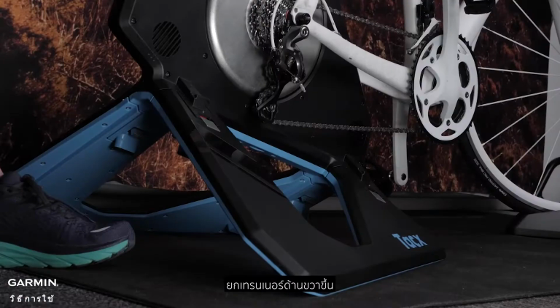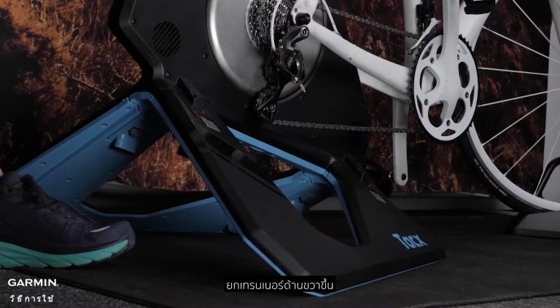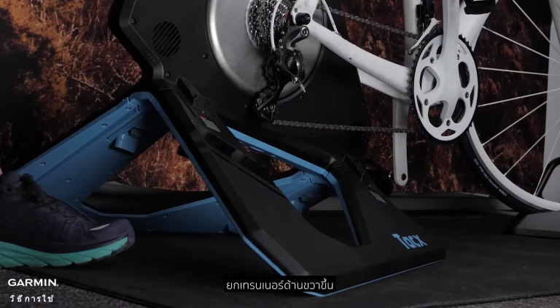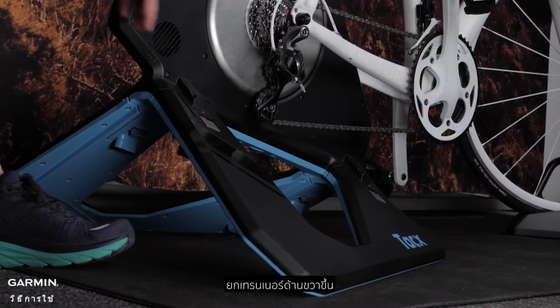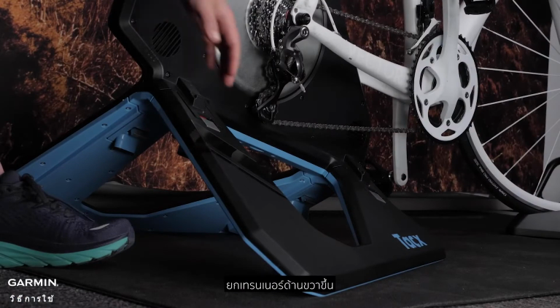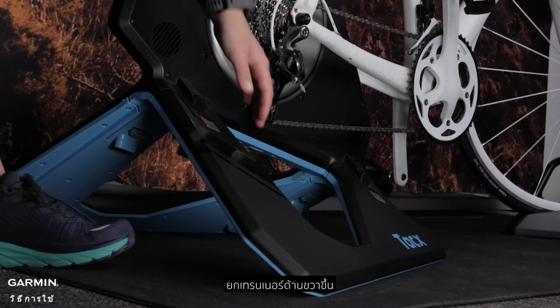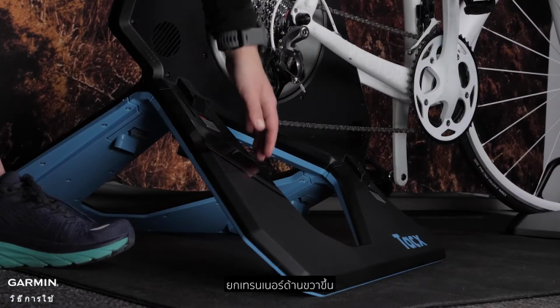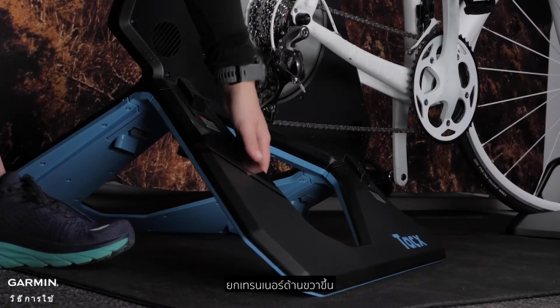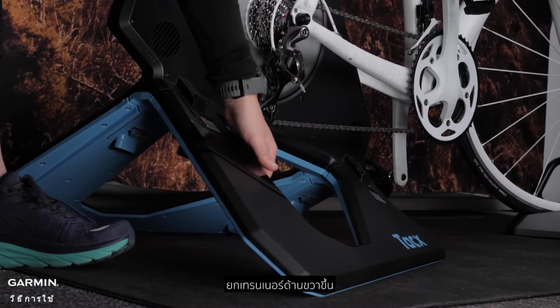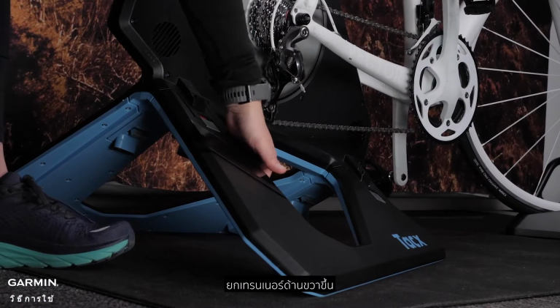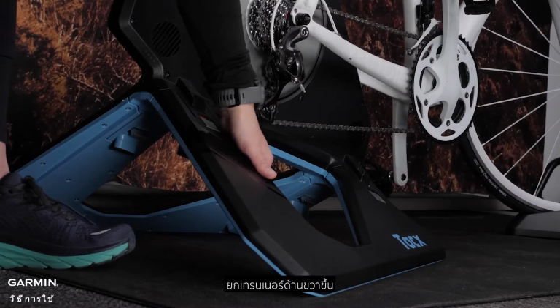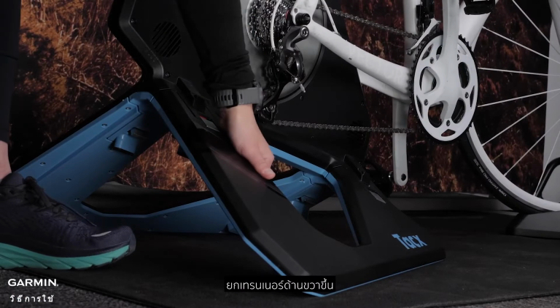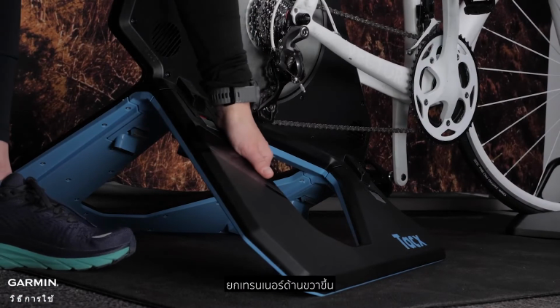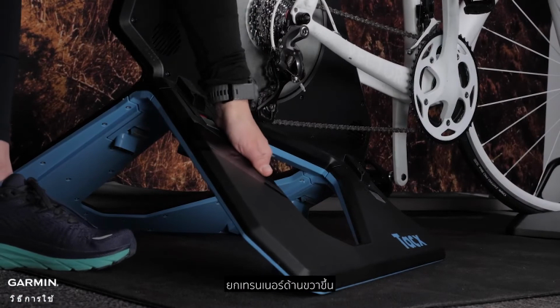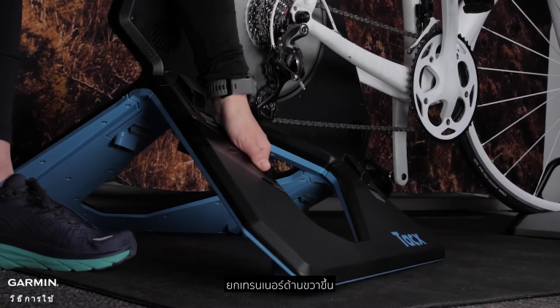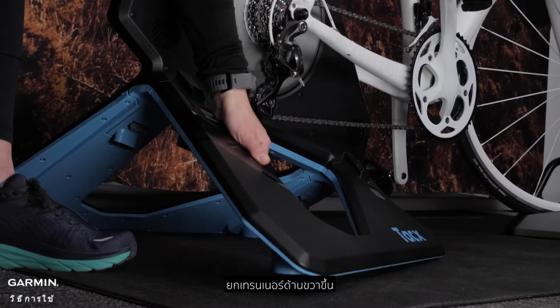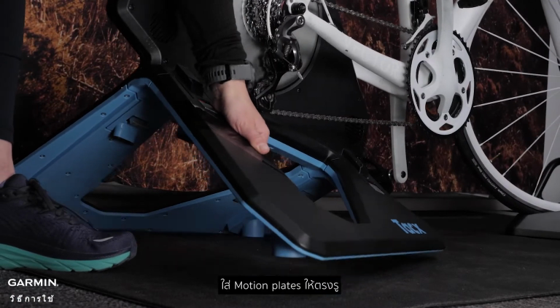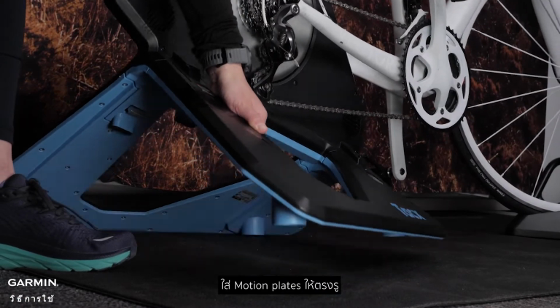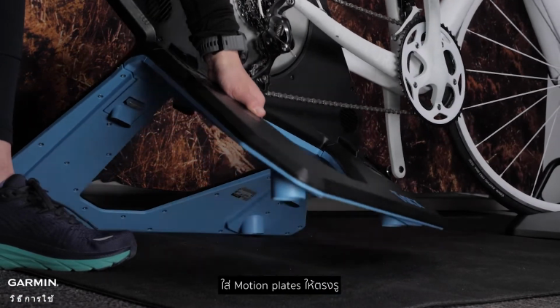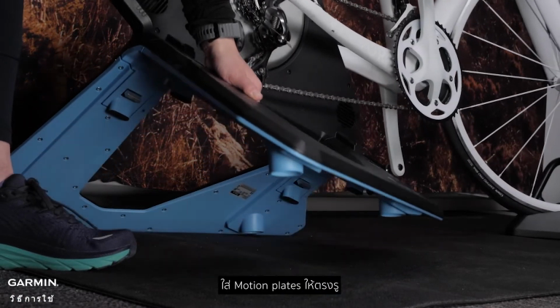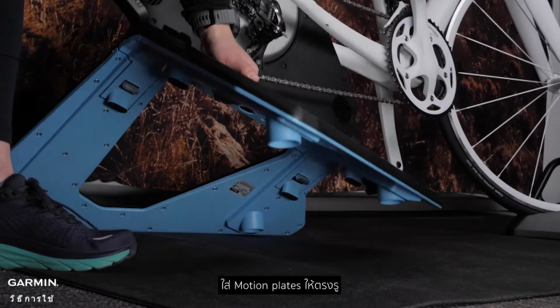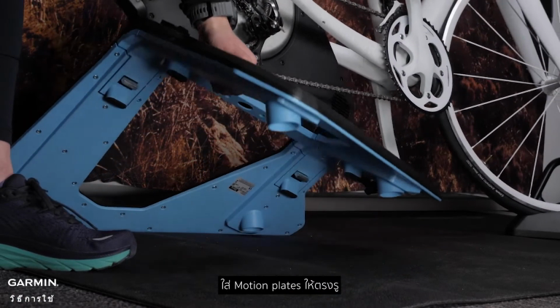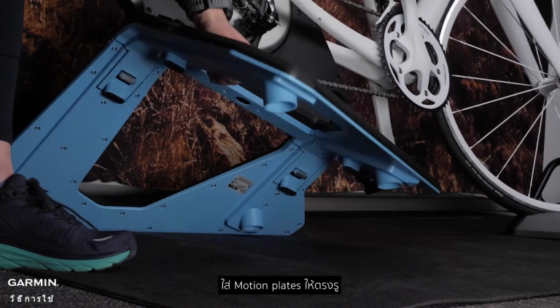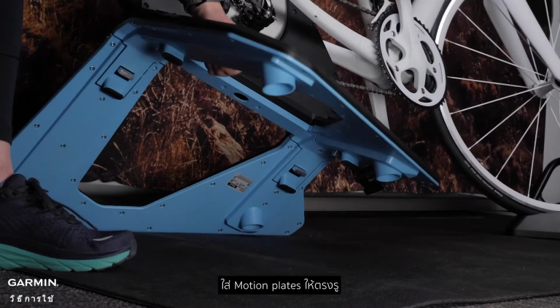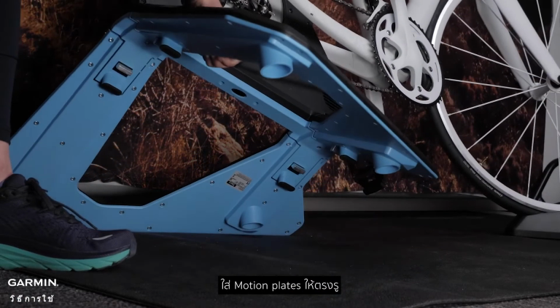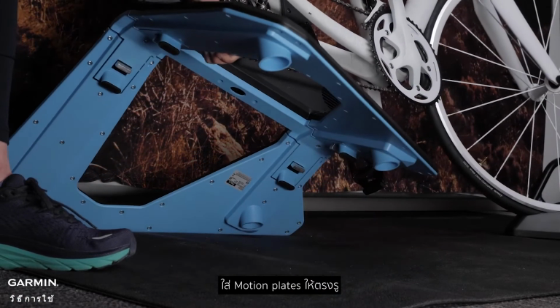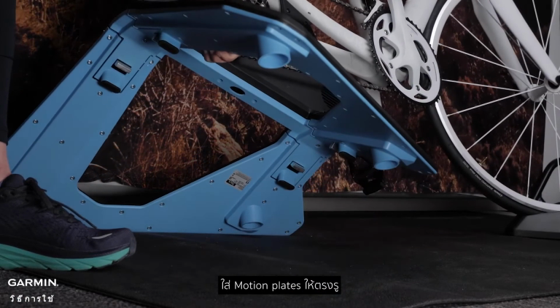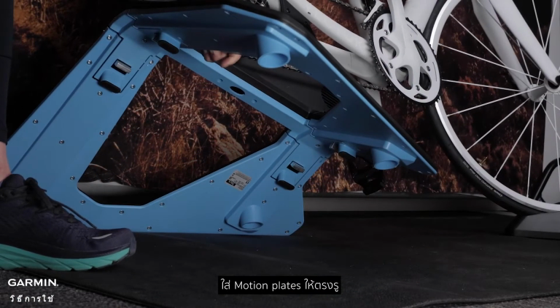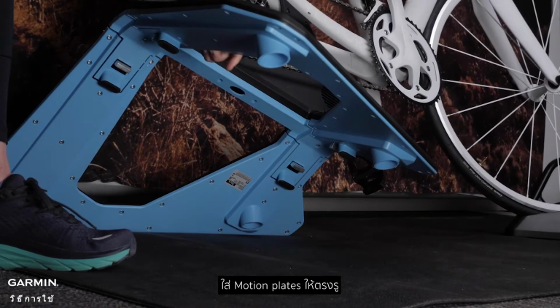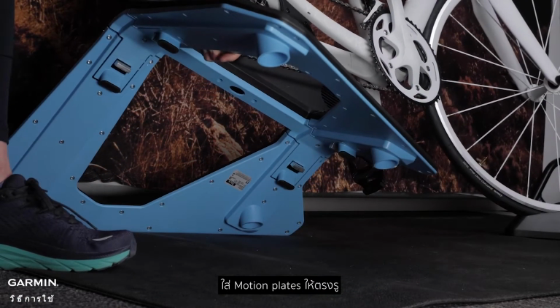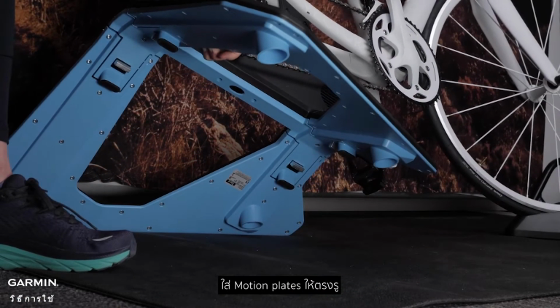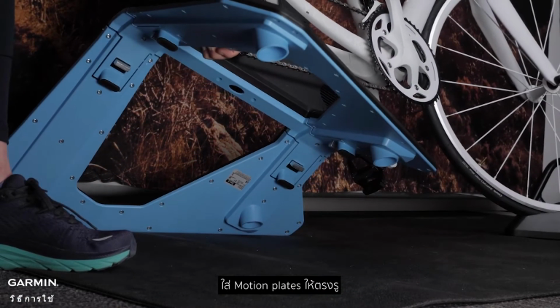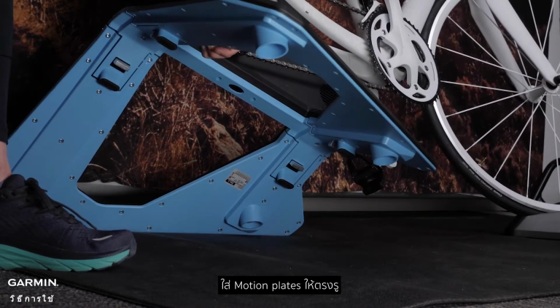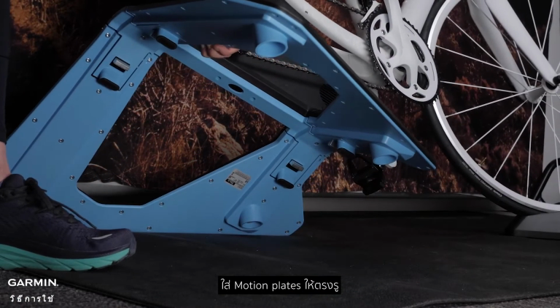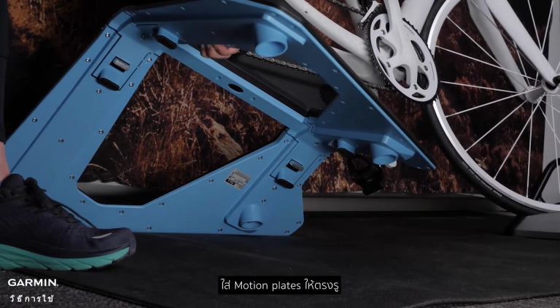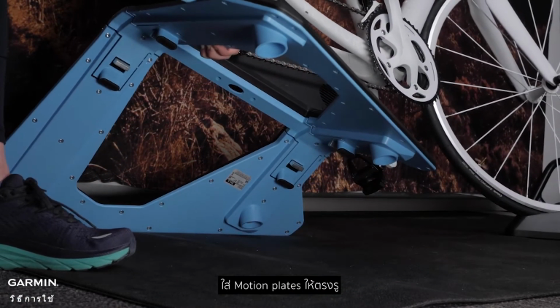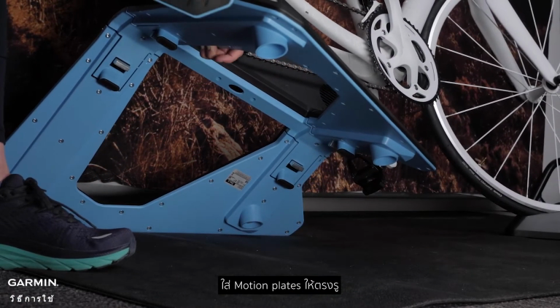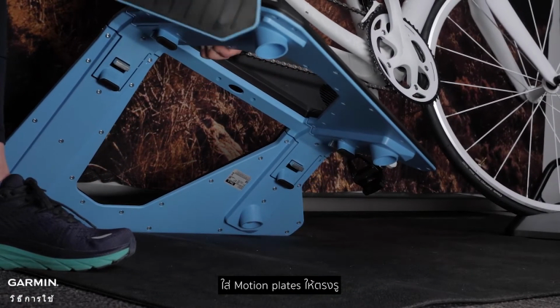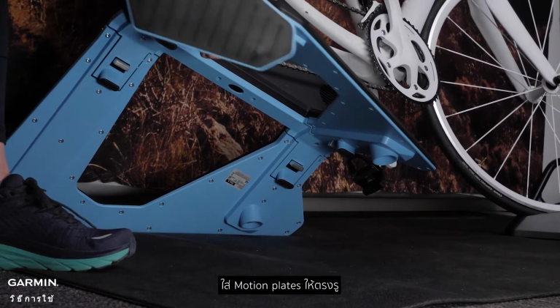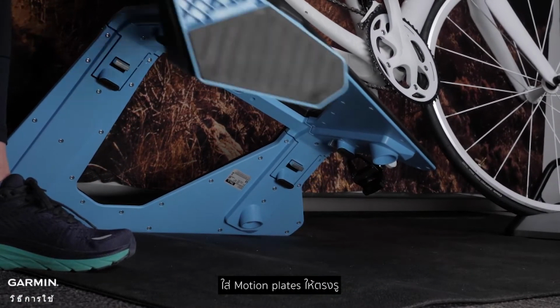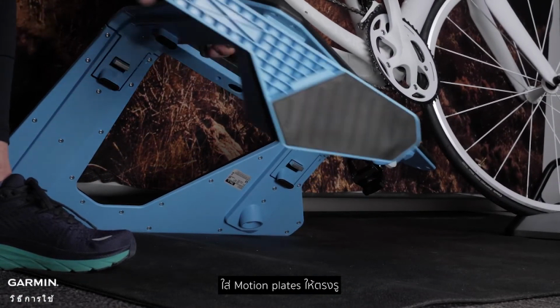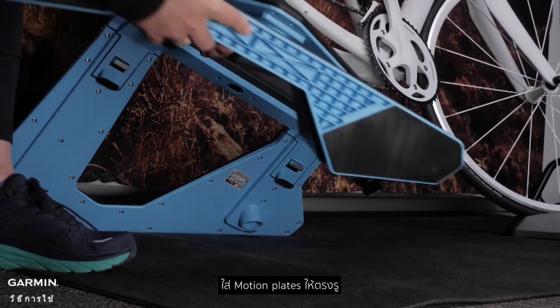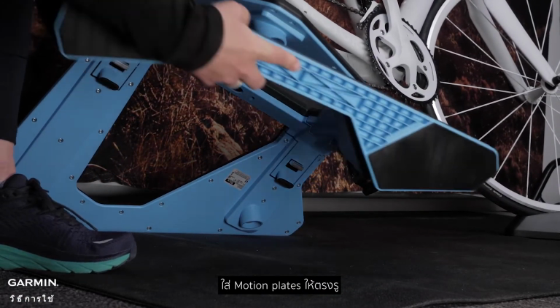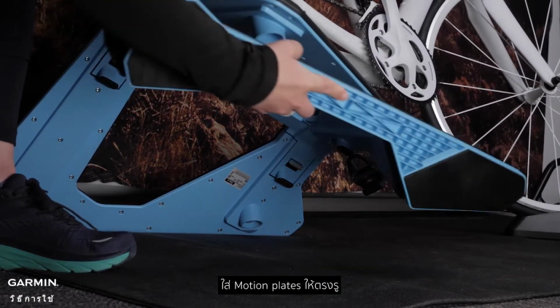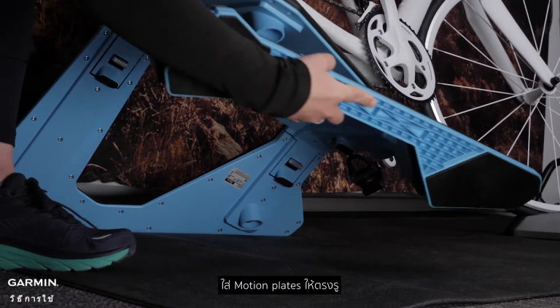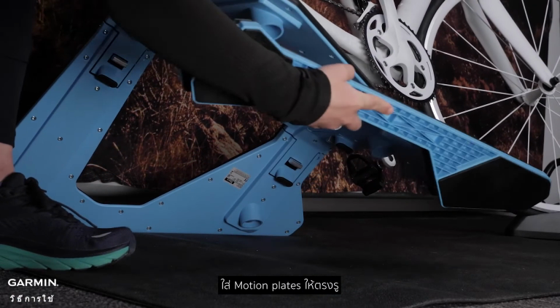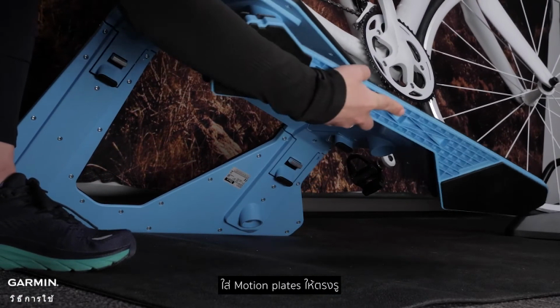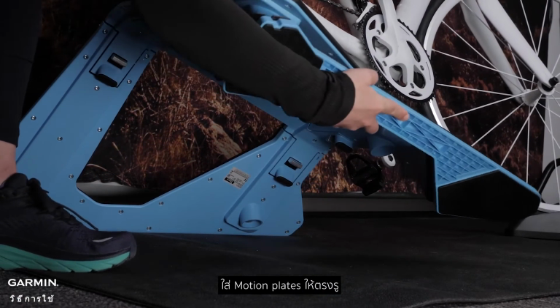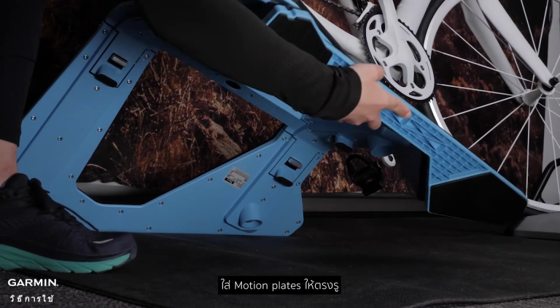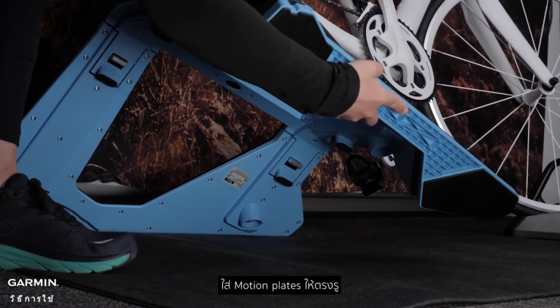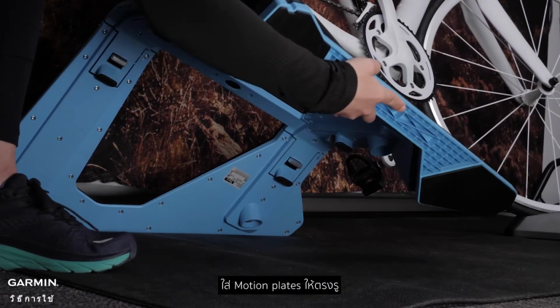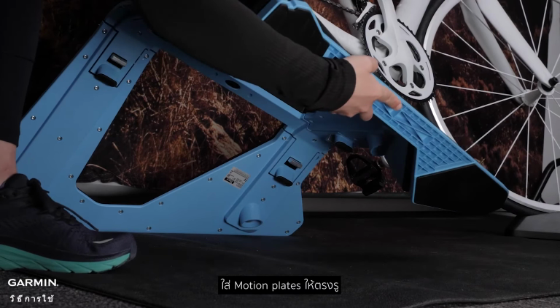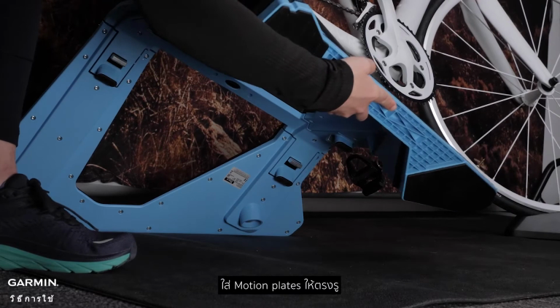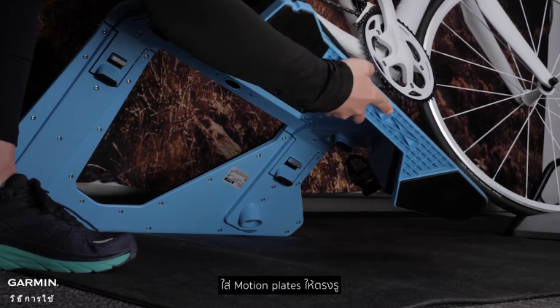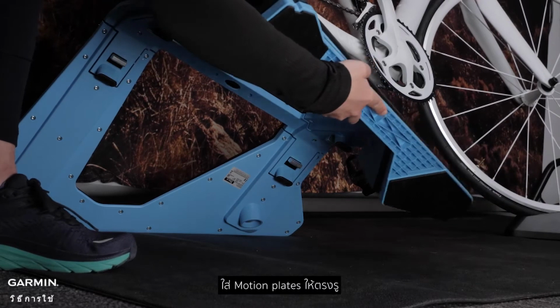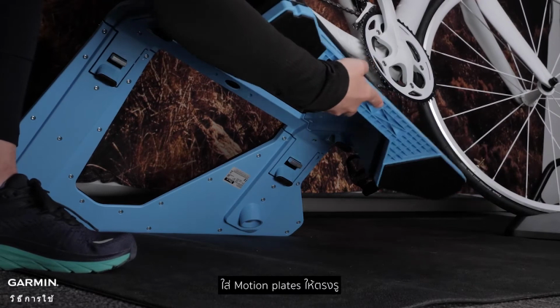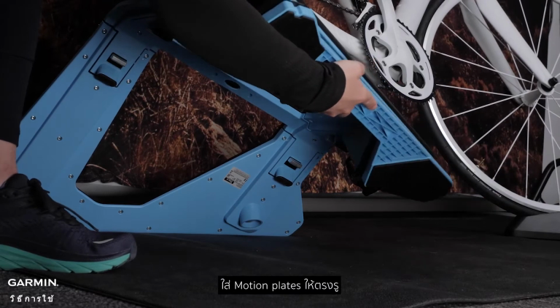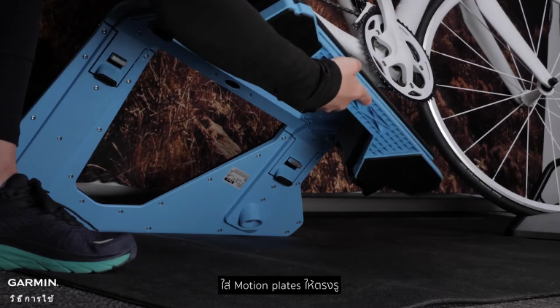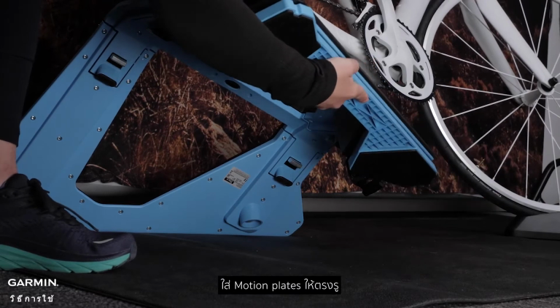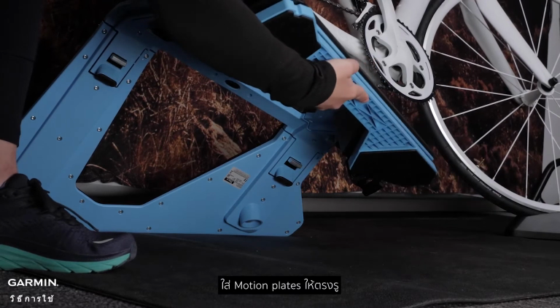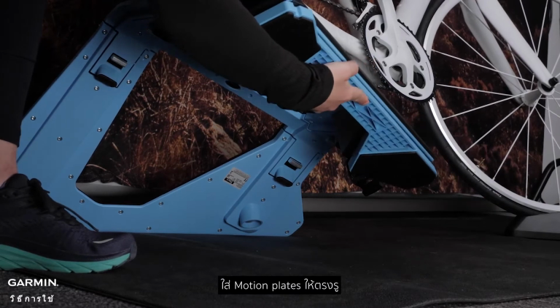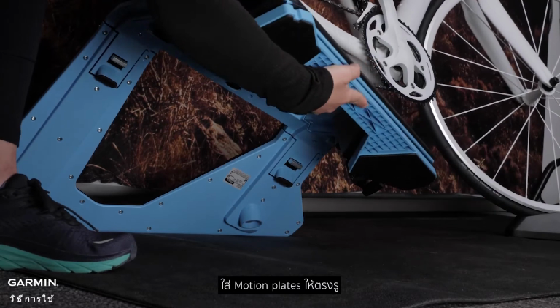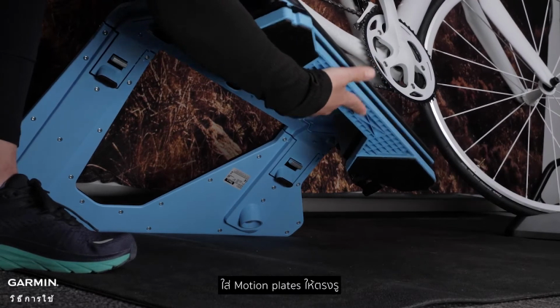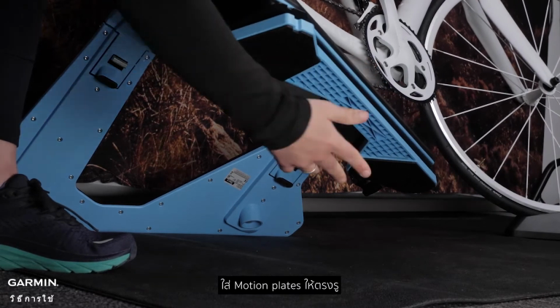Lifting the right side of your trainer, insert the right motion plate into the holes left by the original location of the rubber feet.